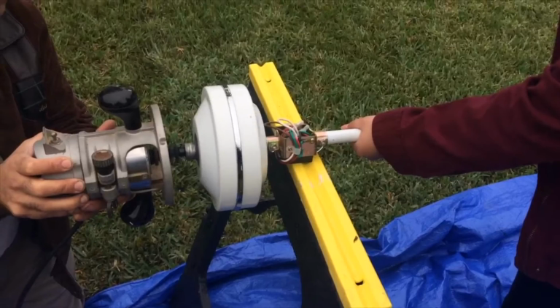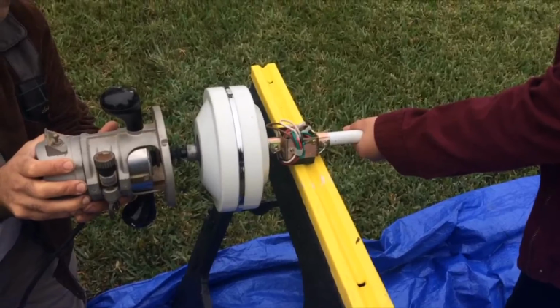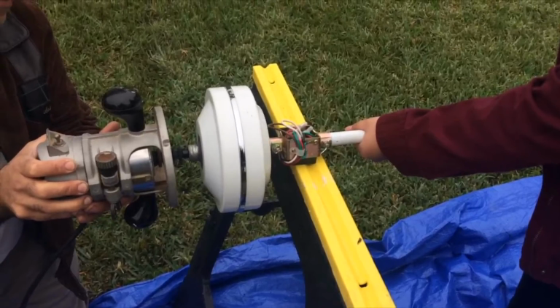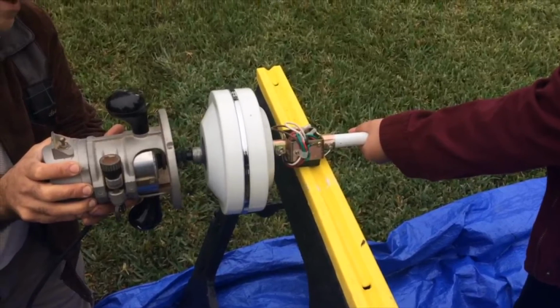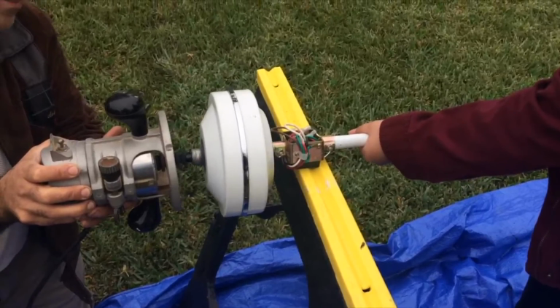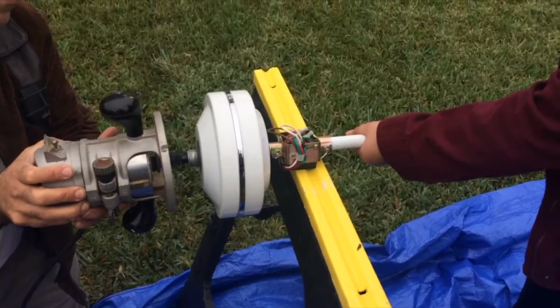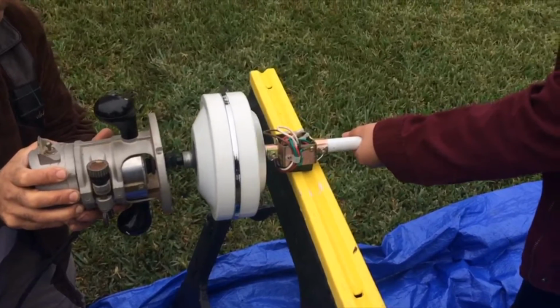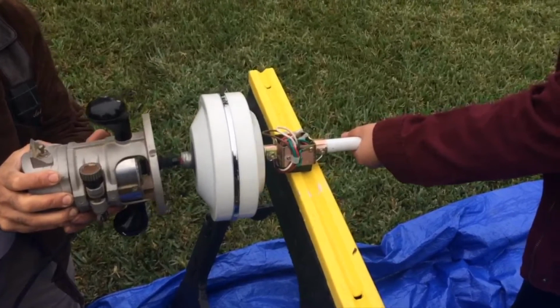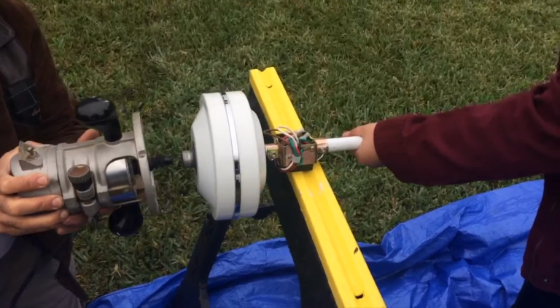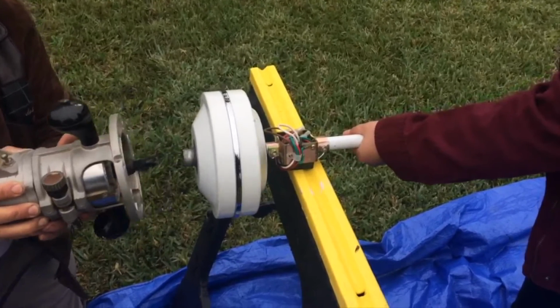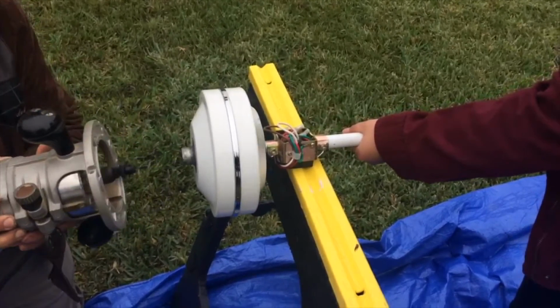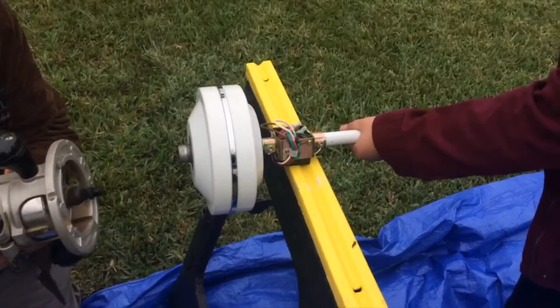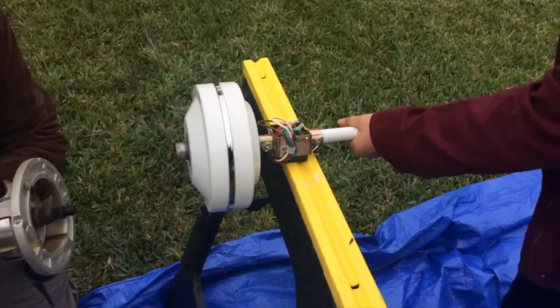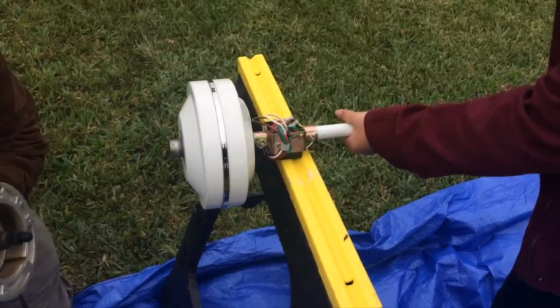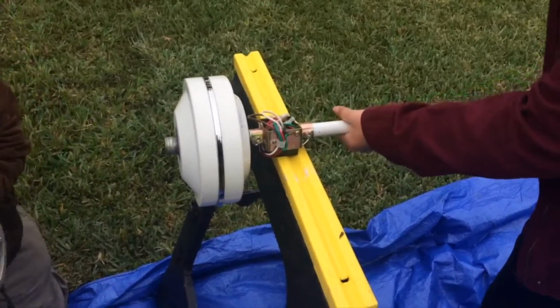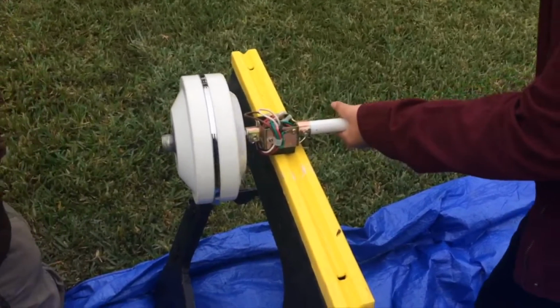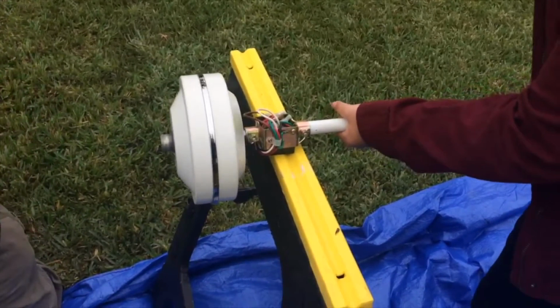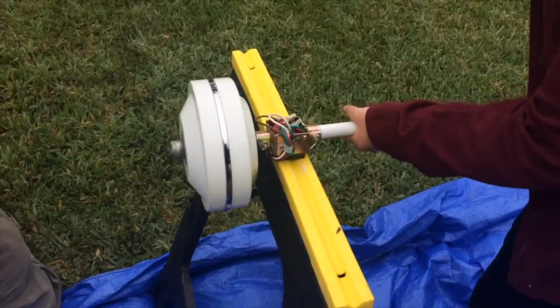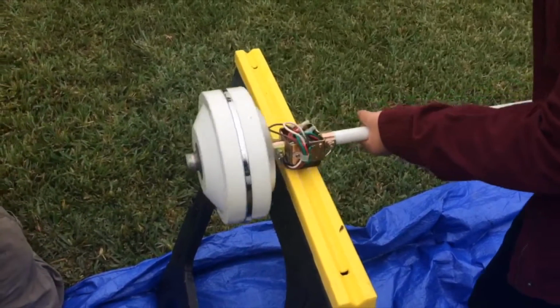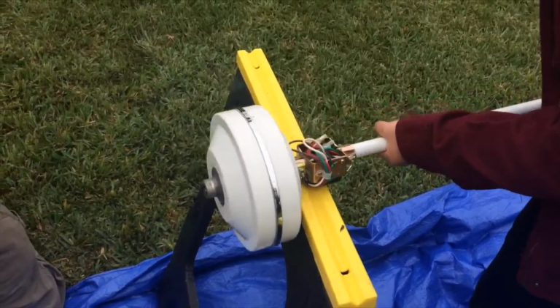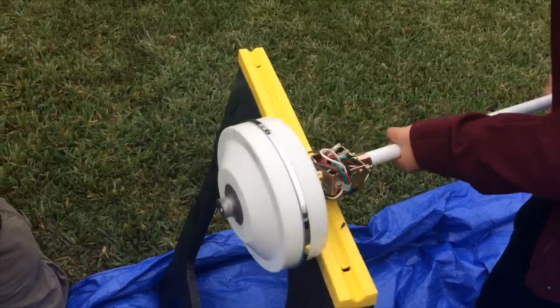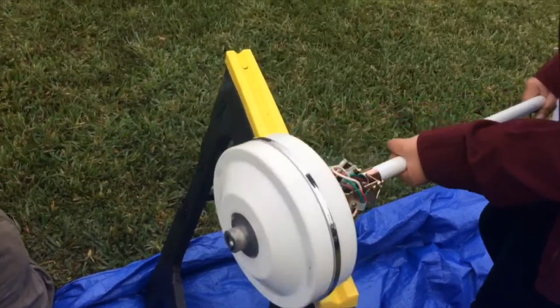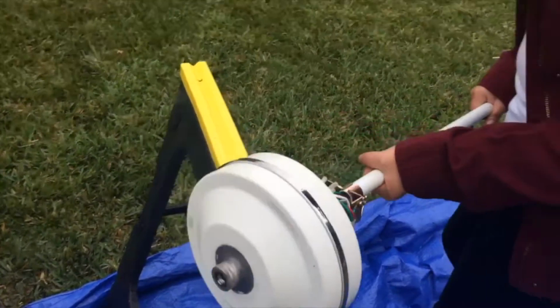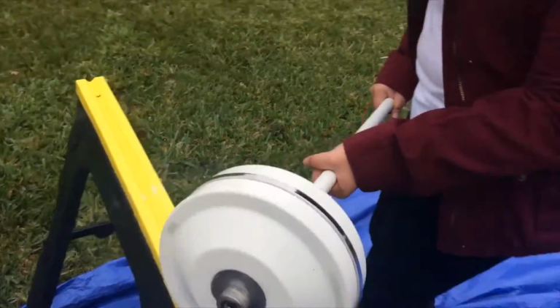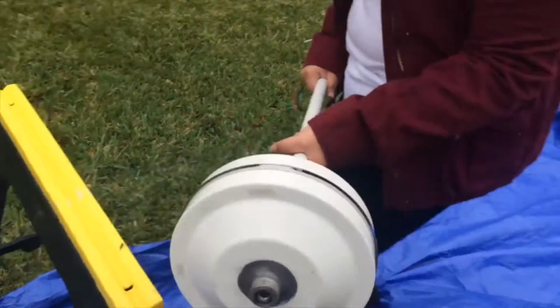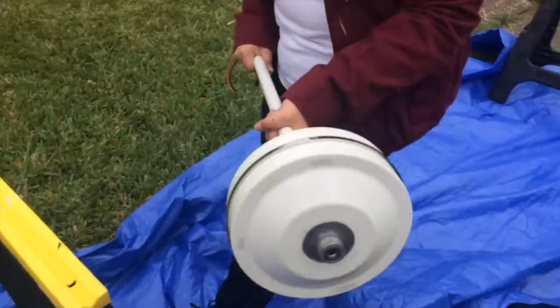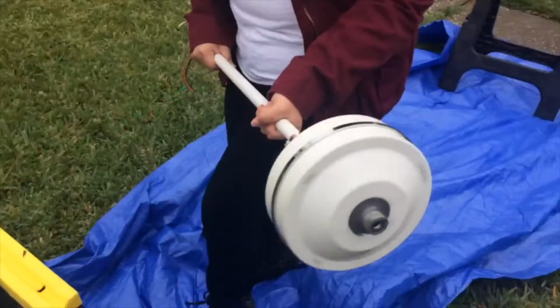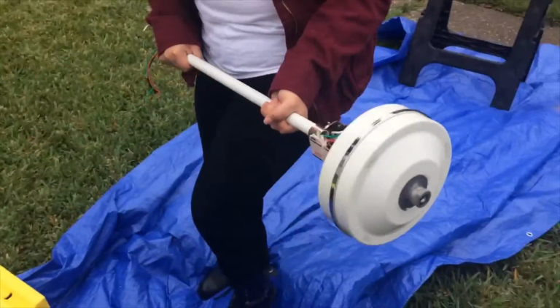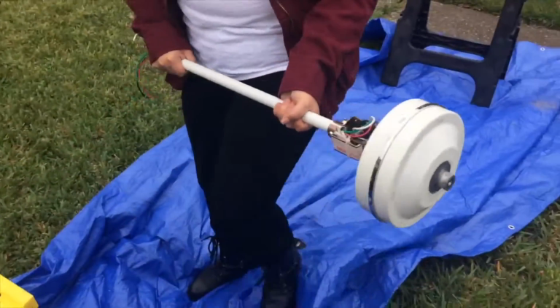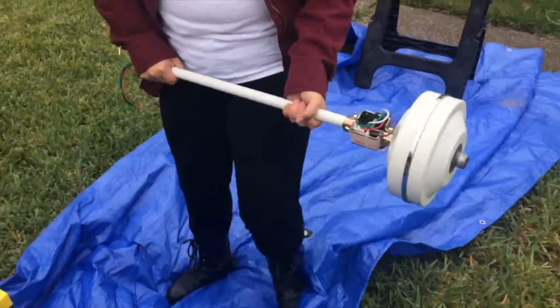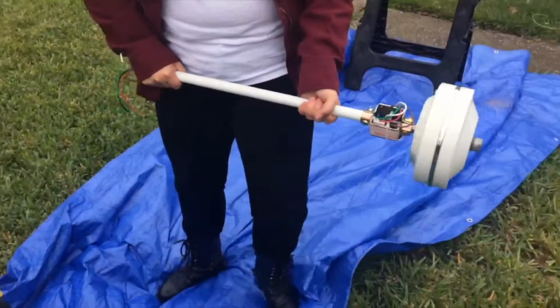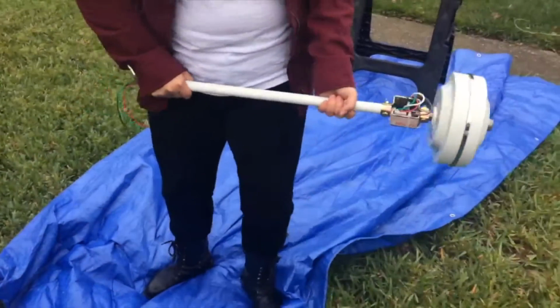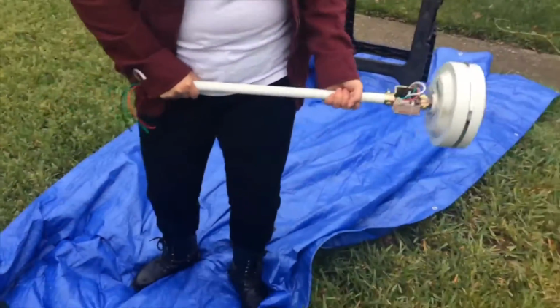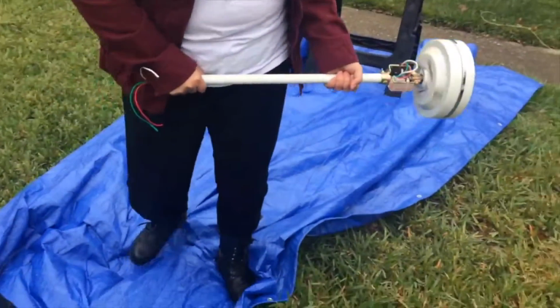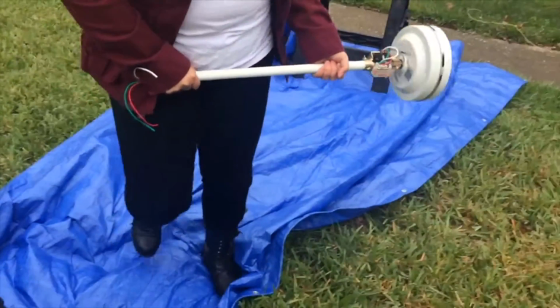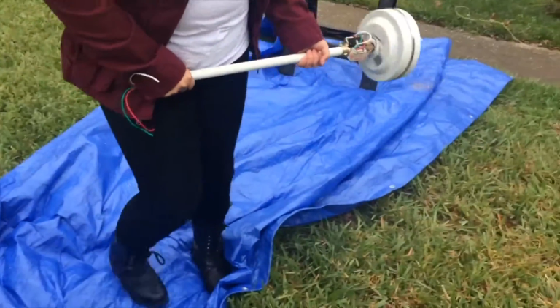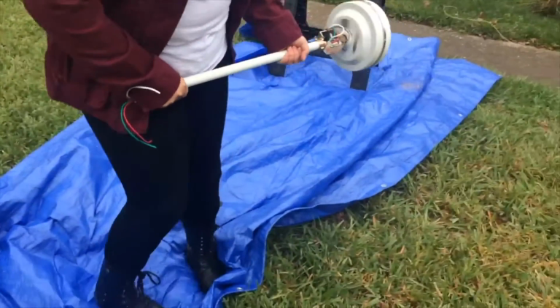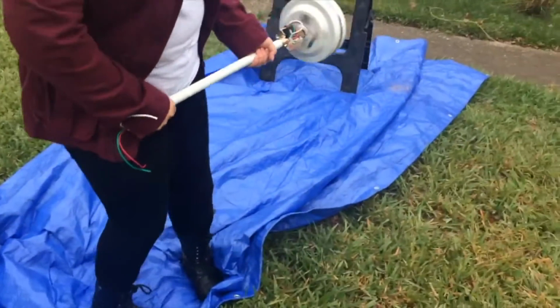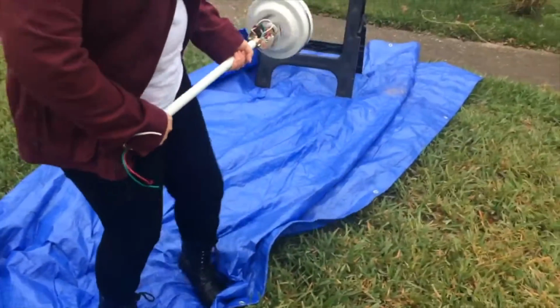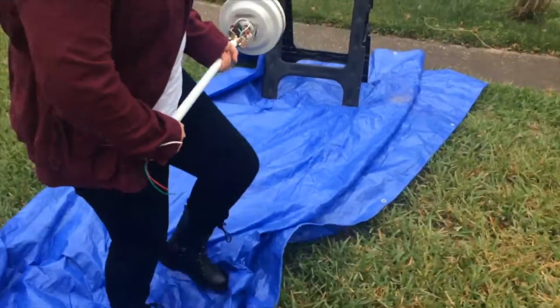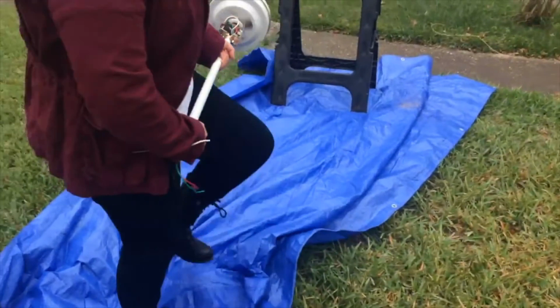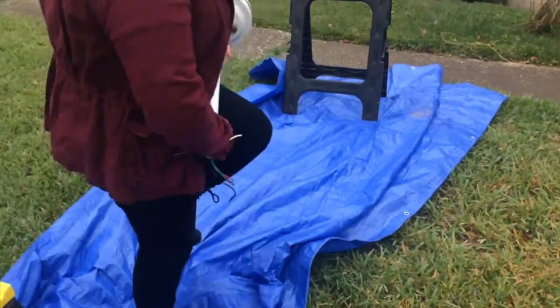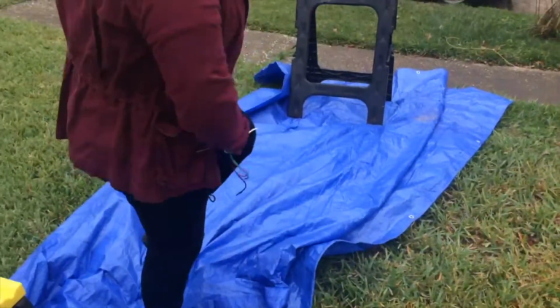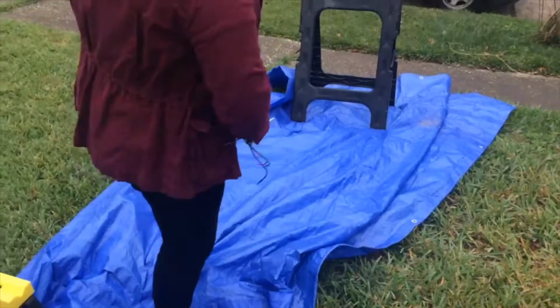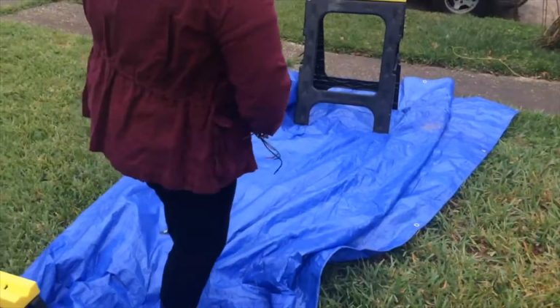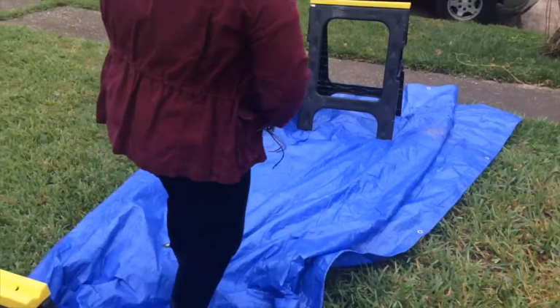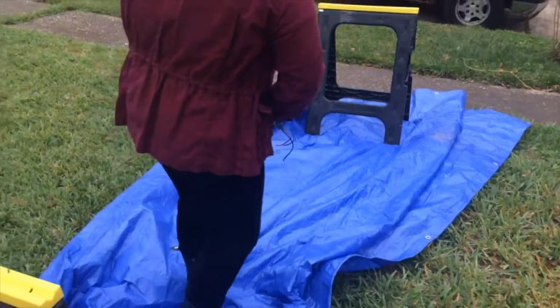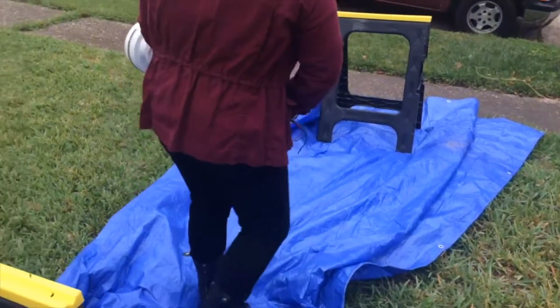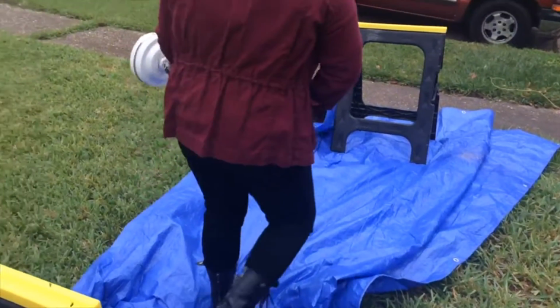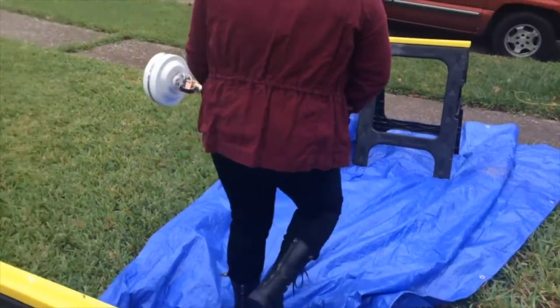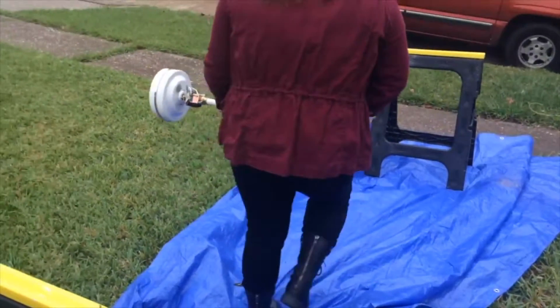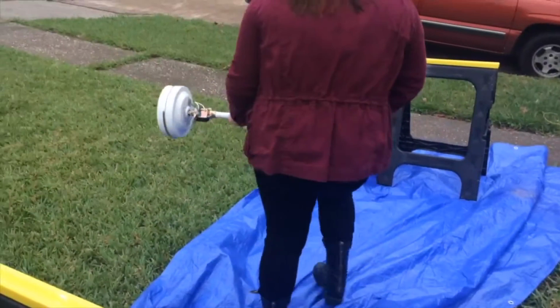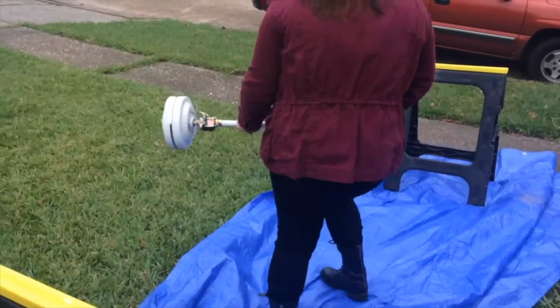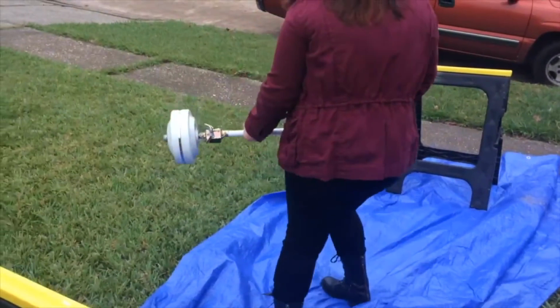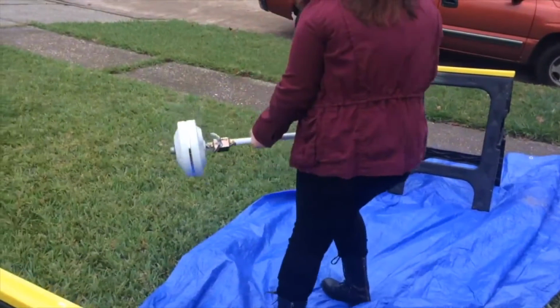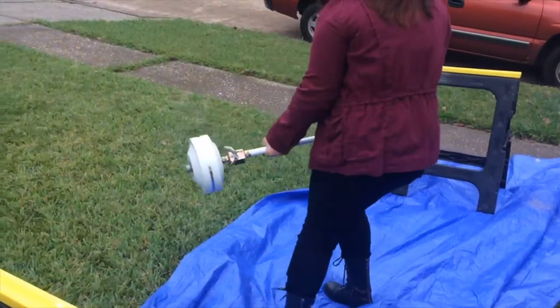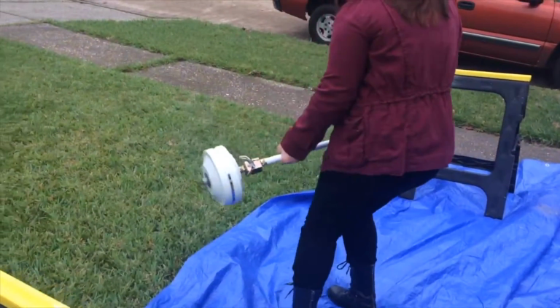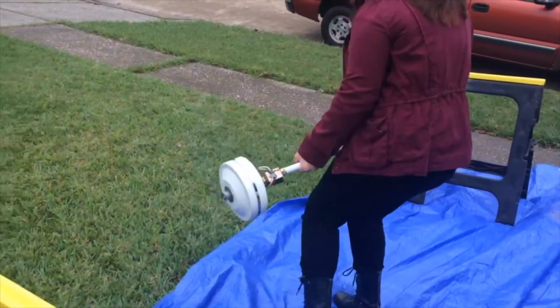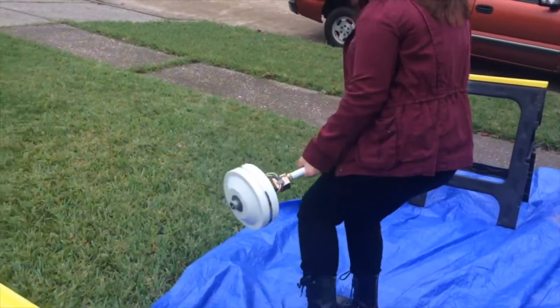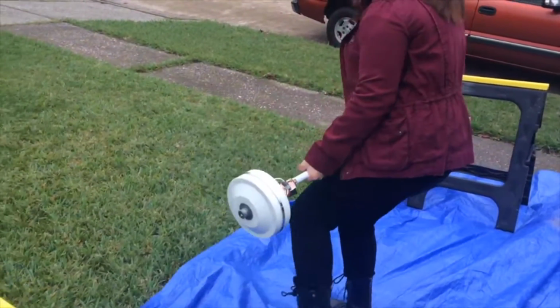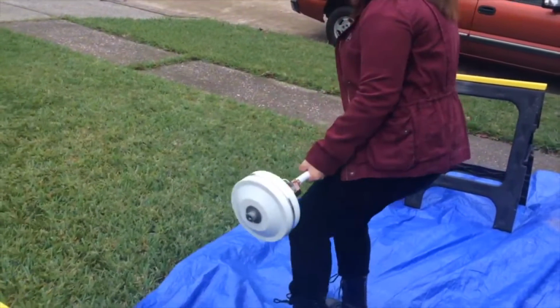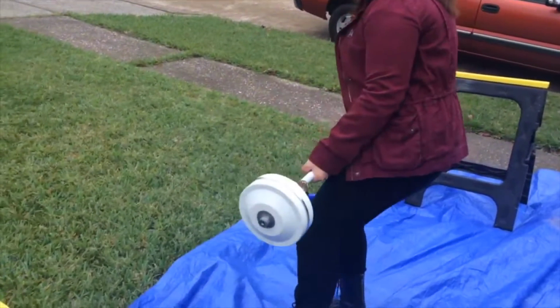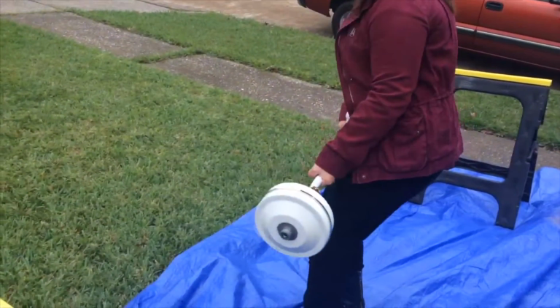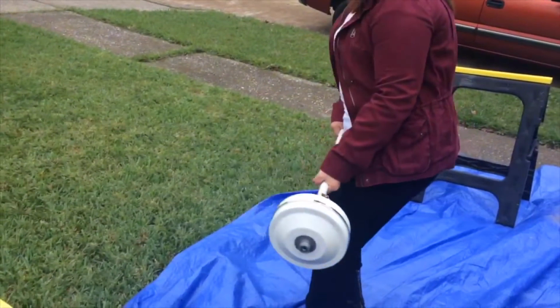After rotating the device with approximately 2500 RPM, we were able to lift the device with ease.